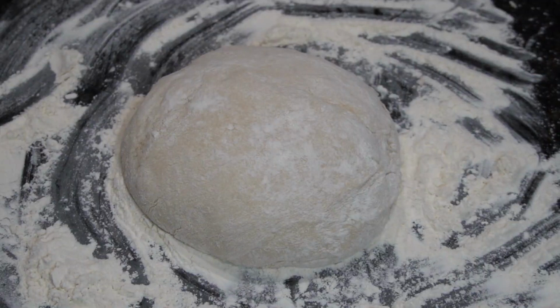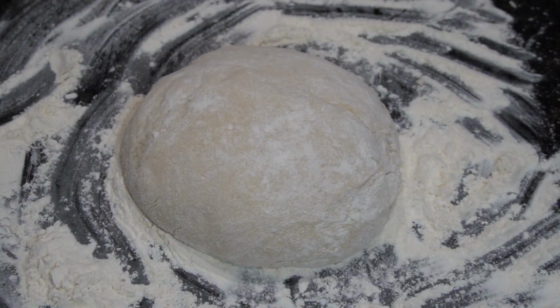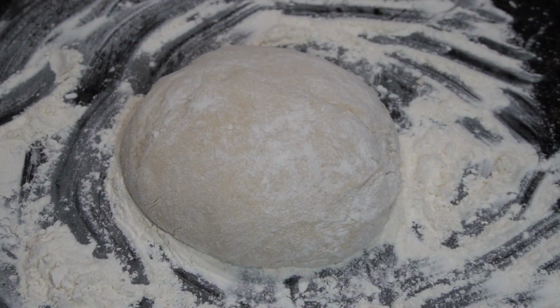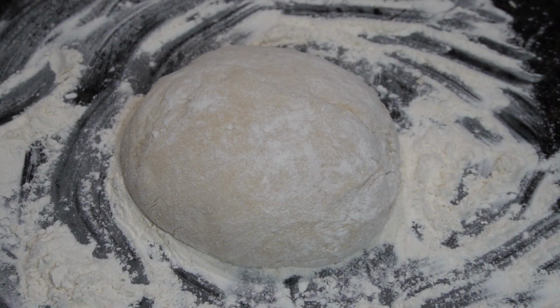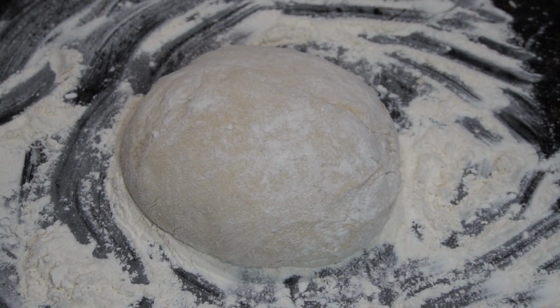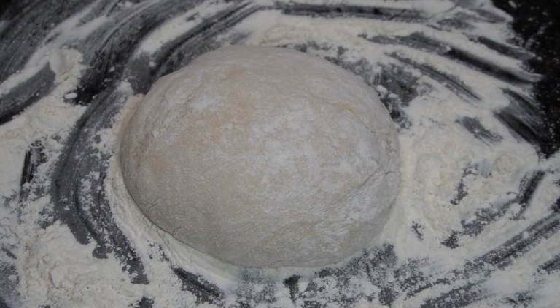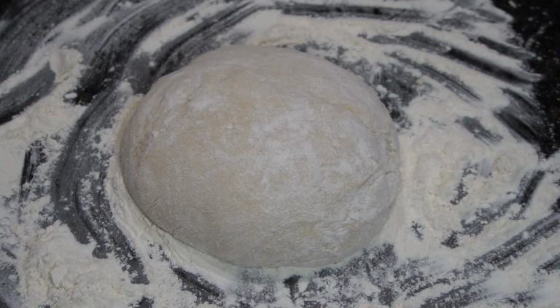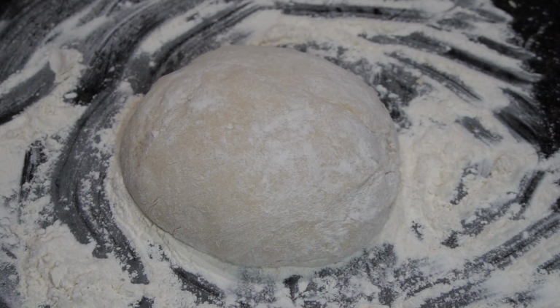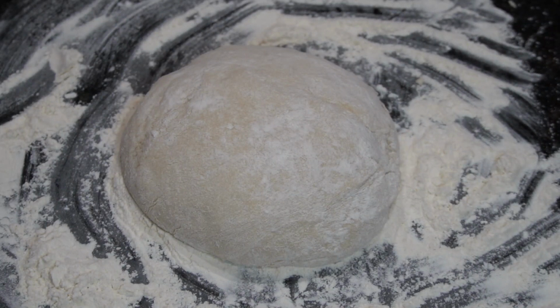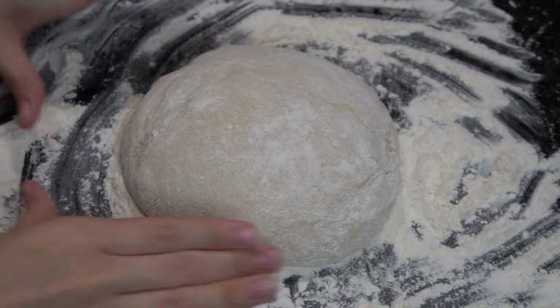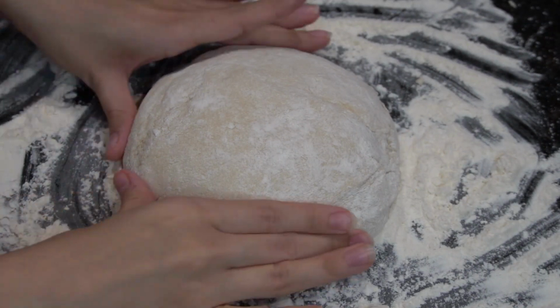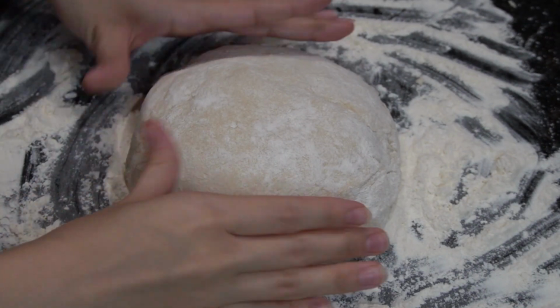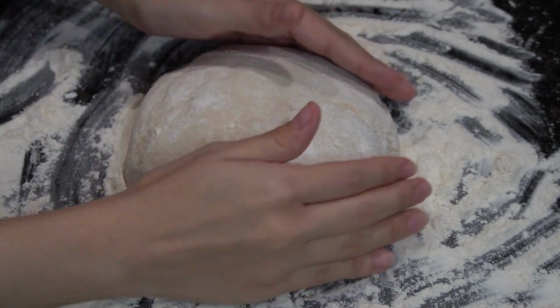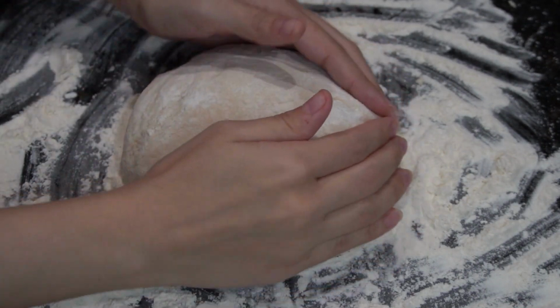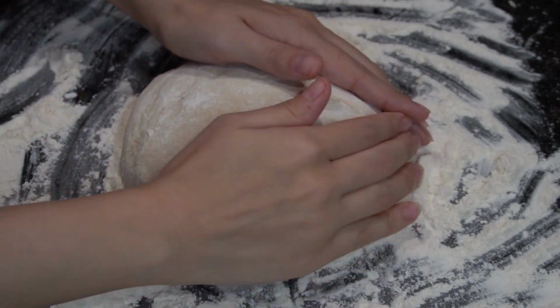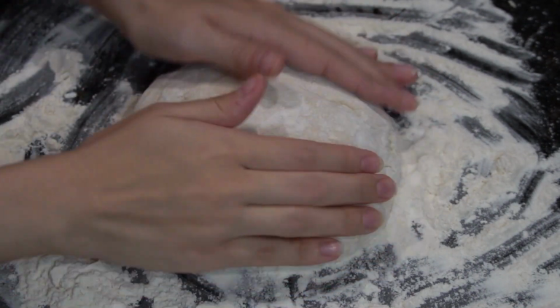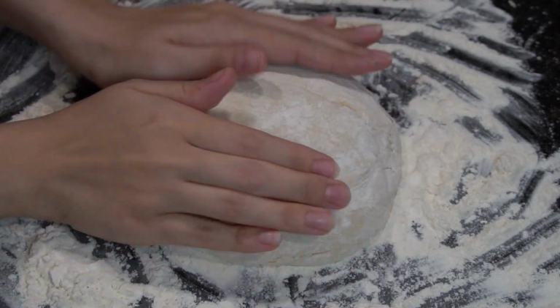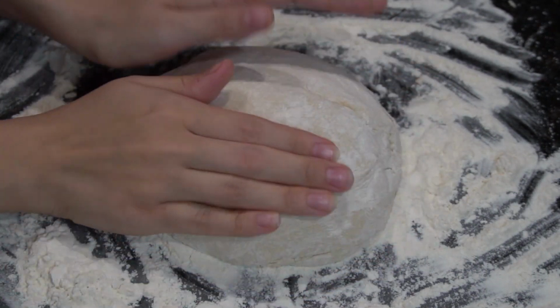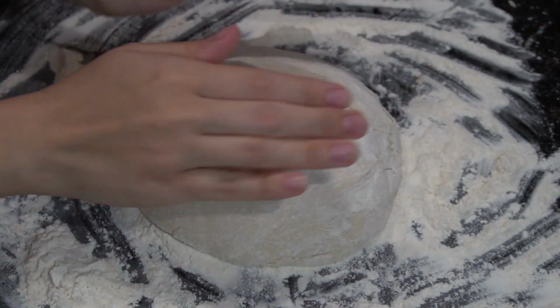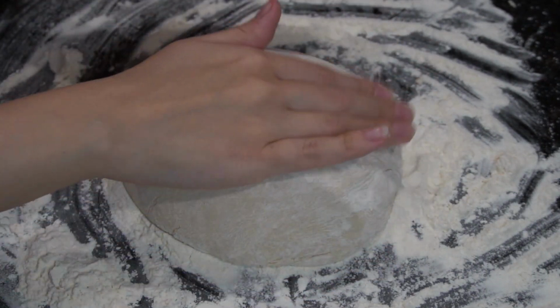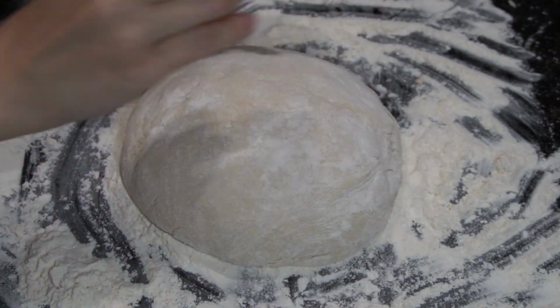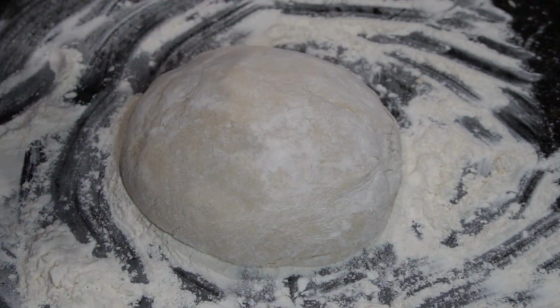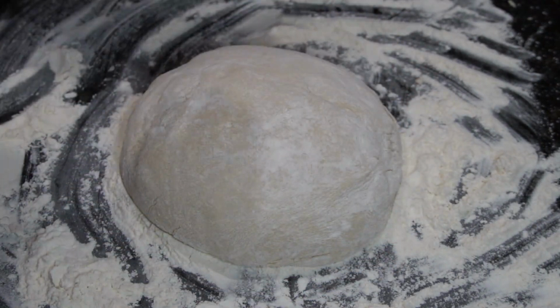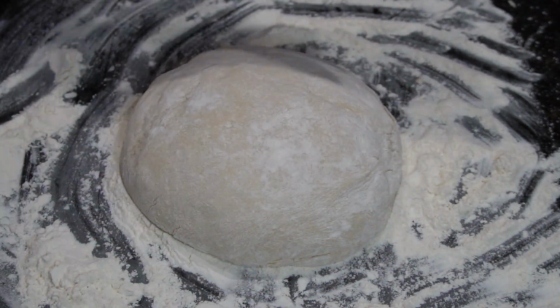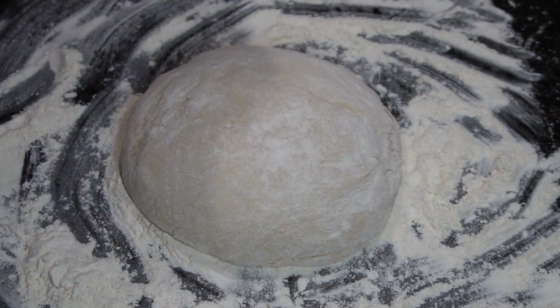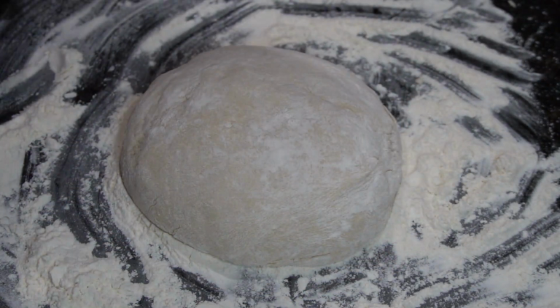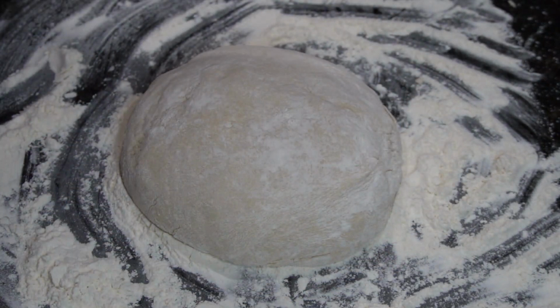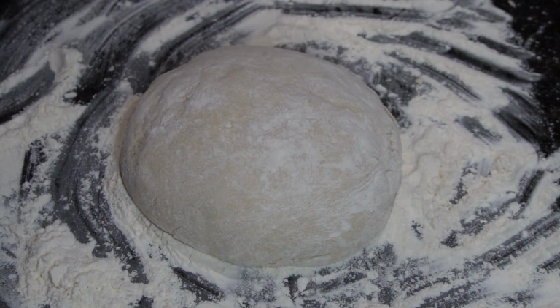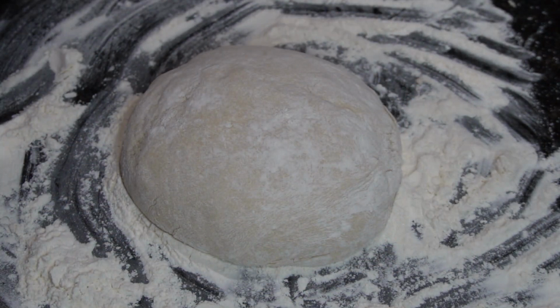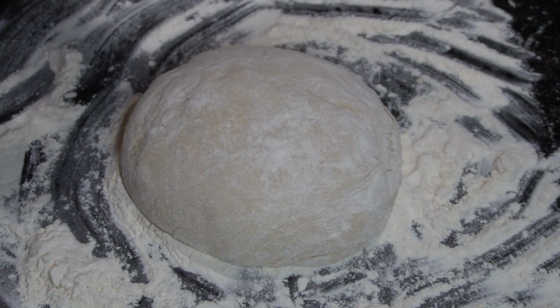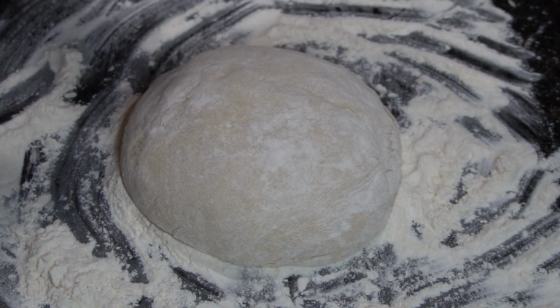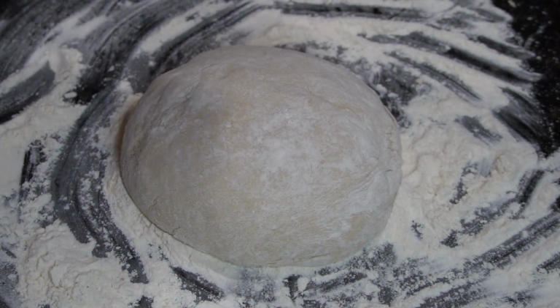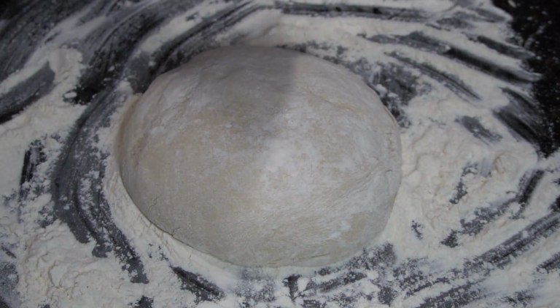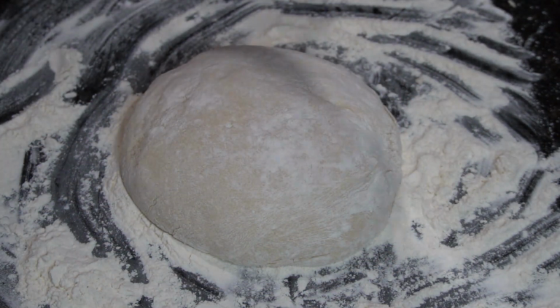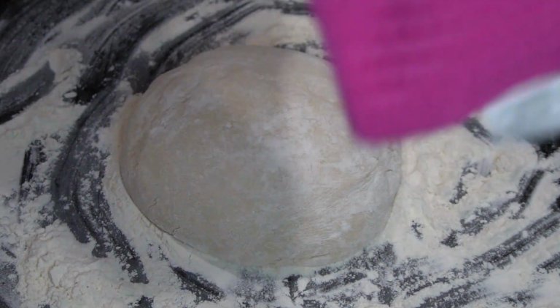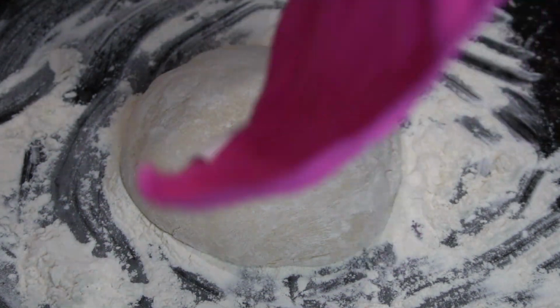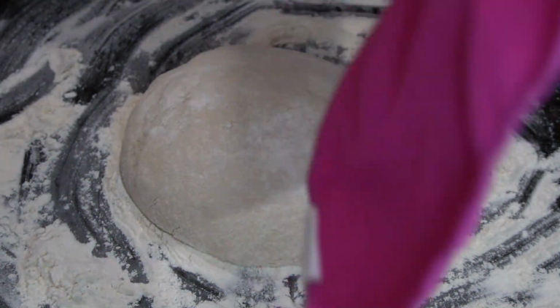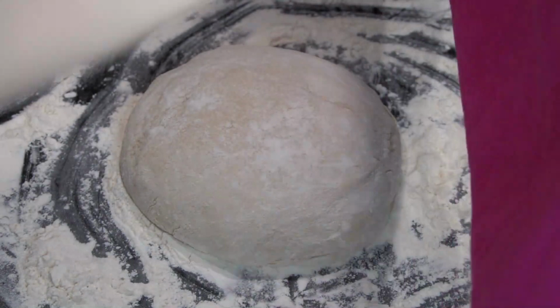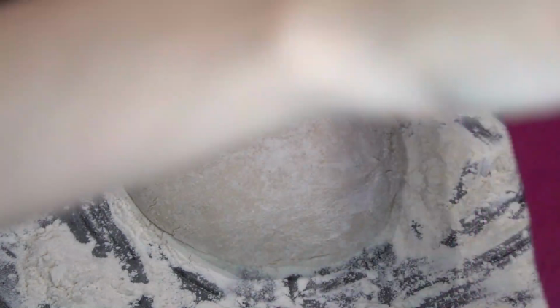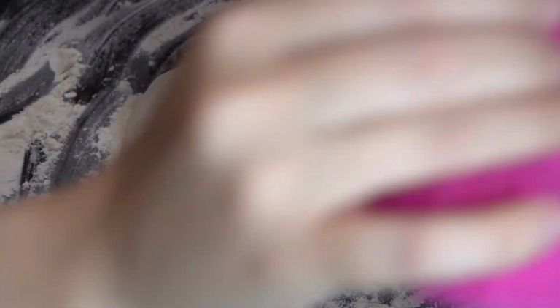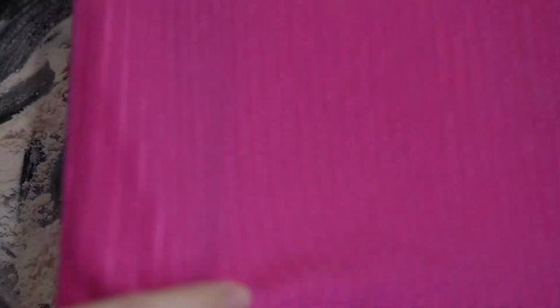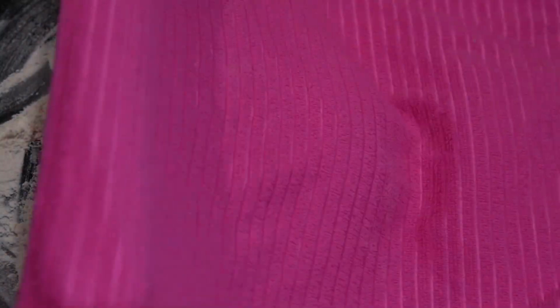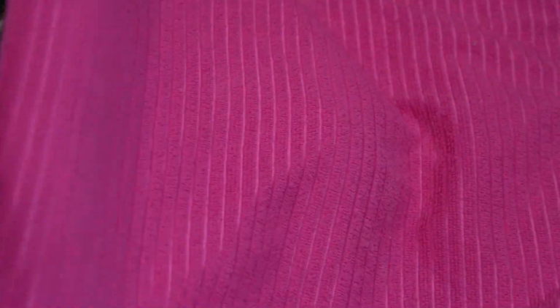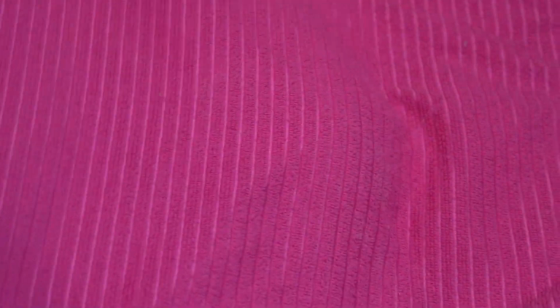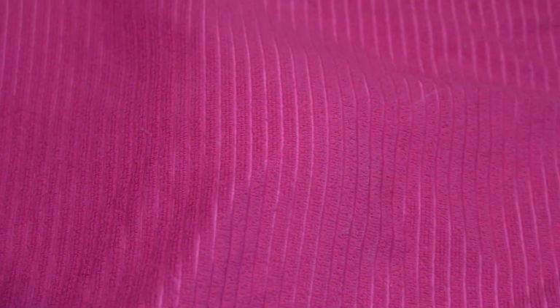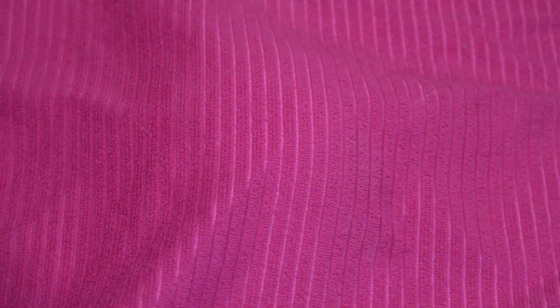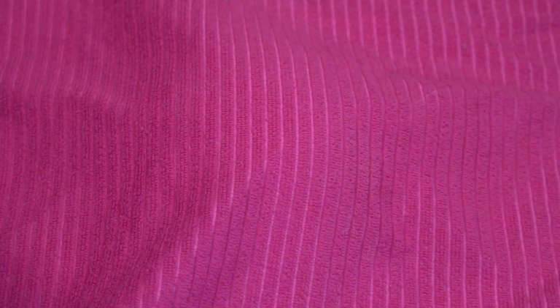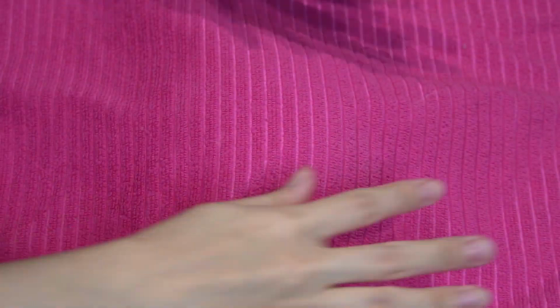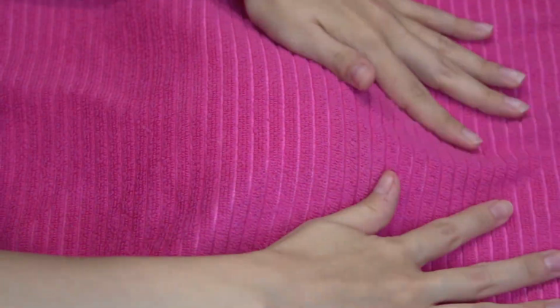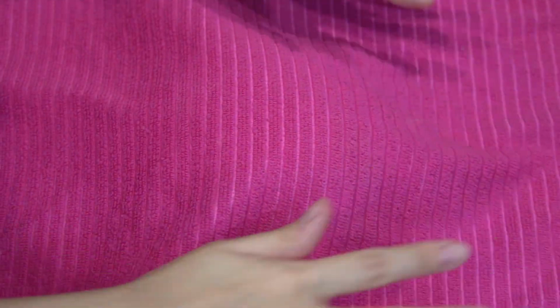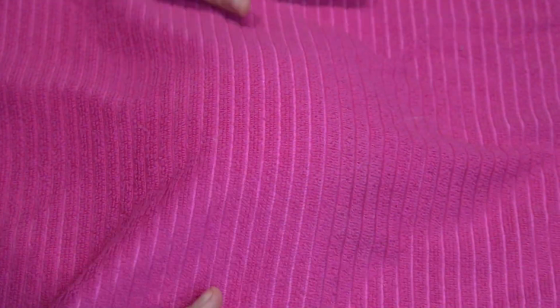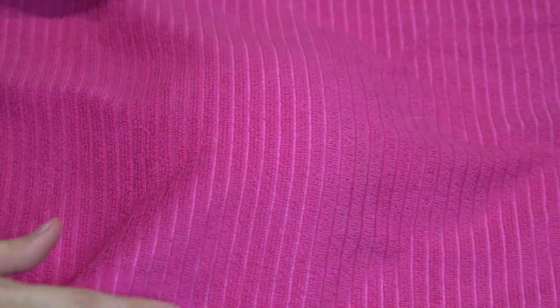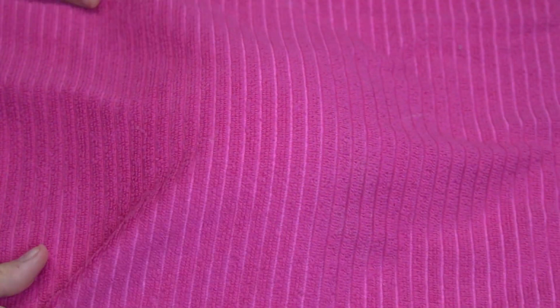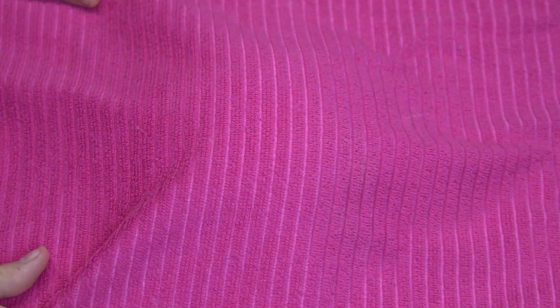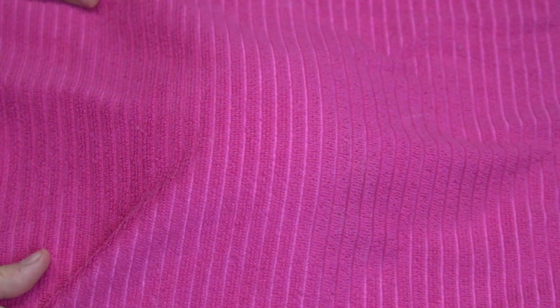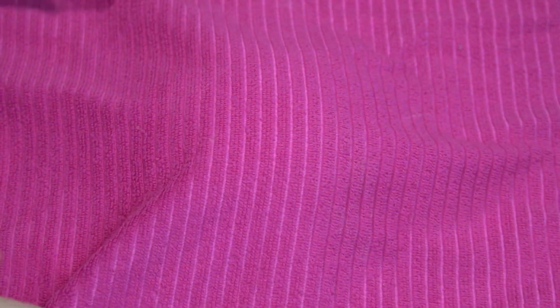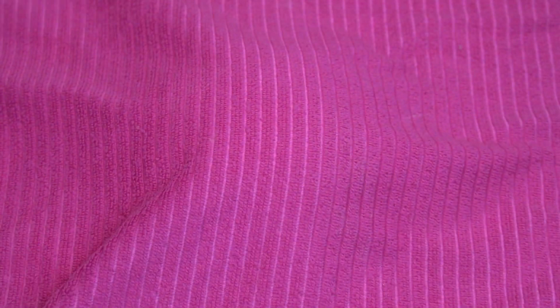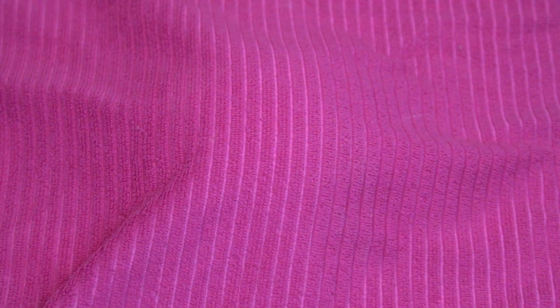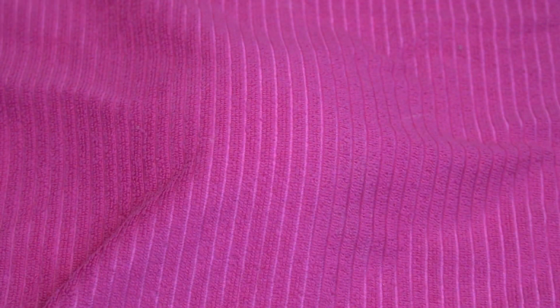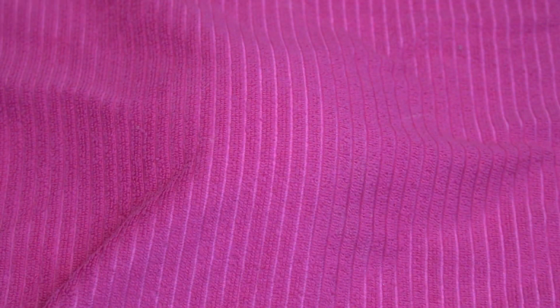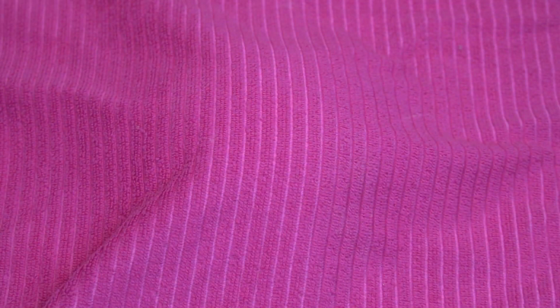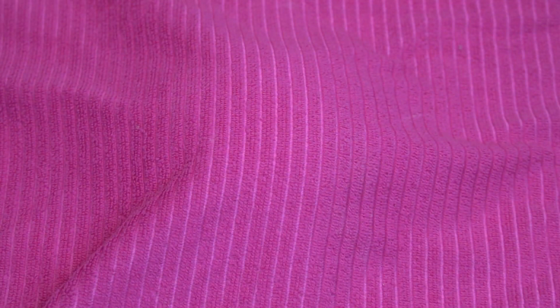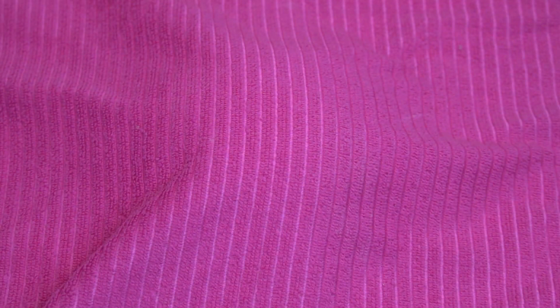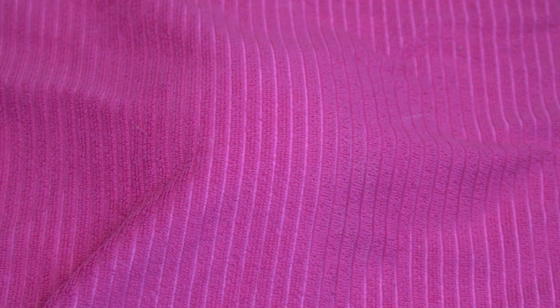After kneading the dough and making it into a ball shape, cover with a kitchen towel and let rise for about 90 minutes.